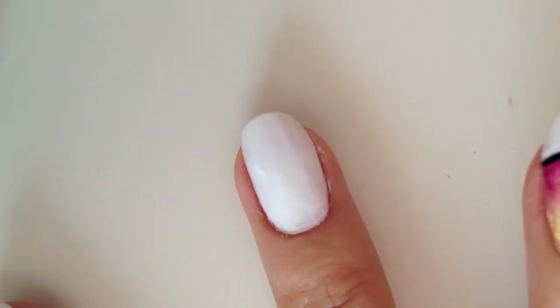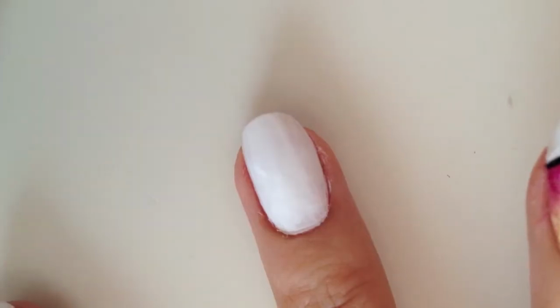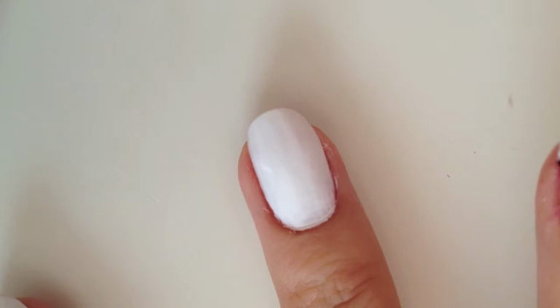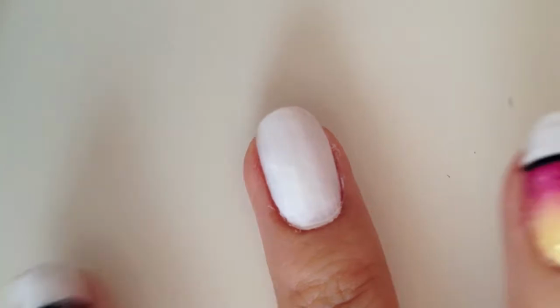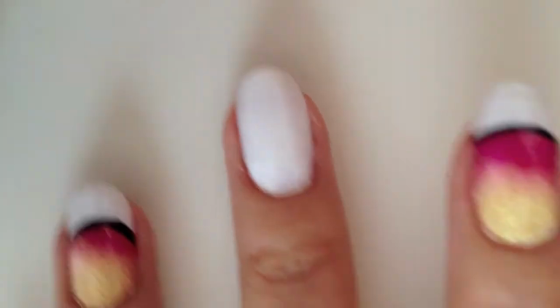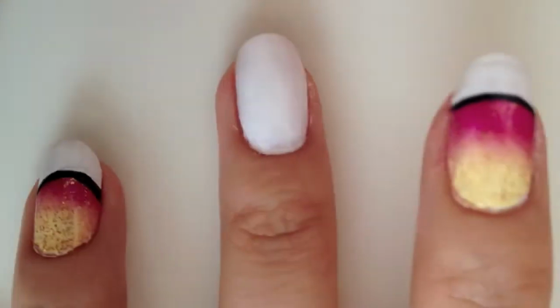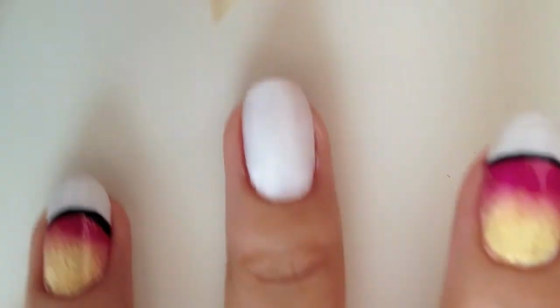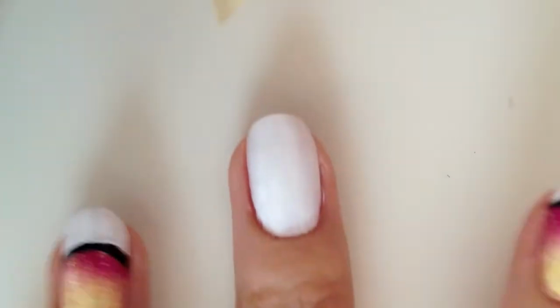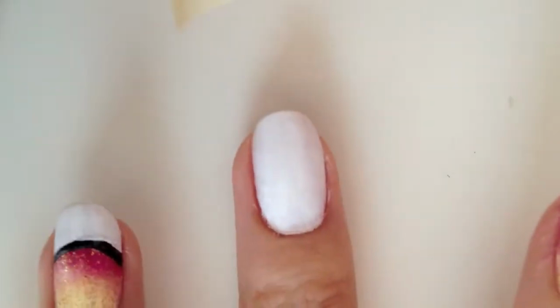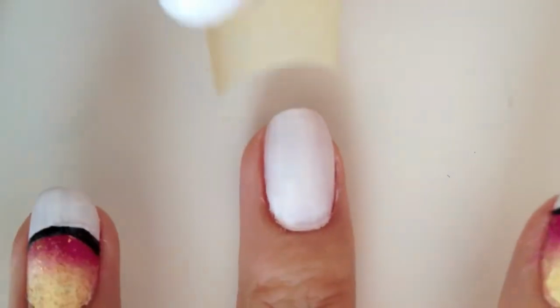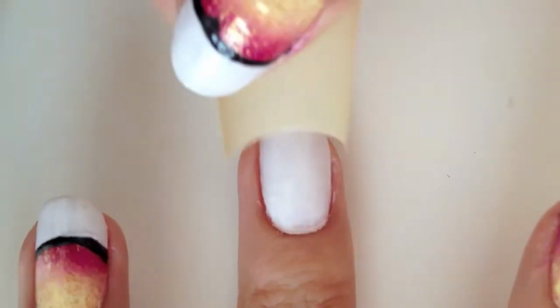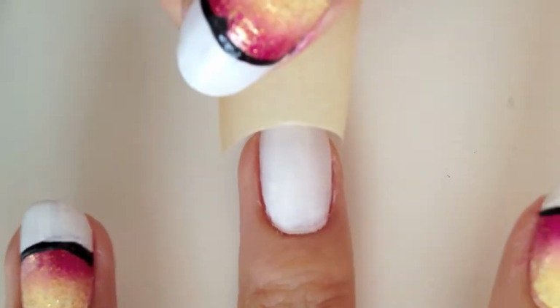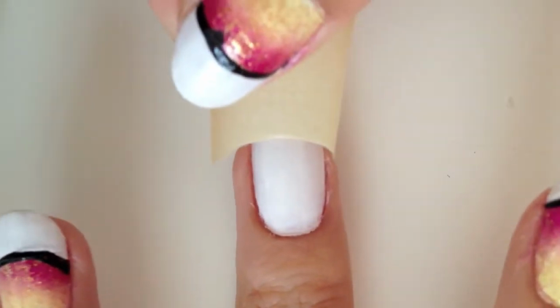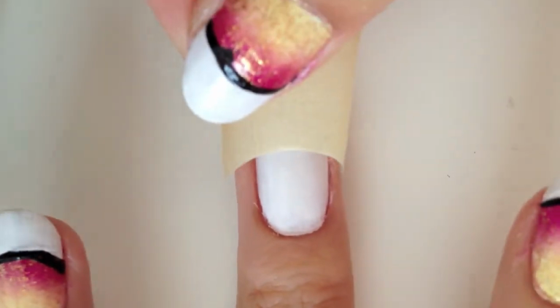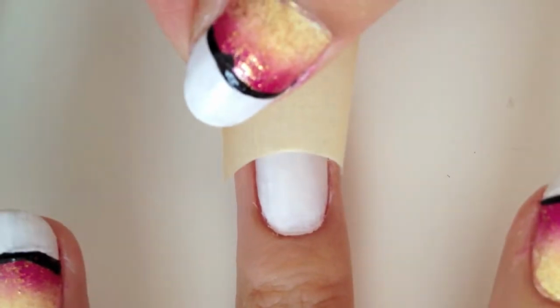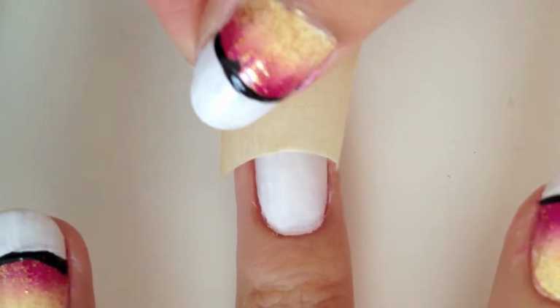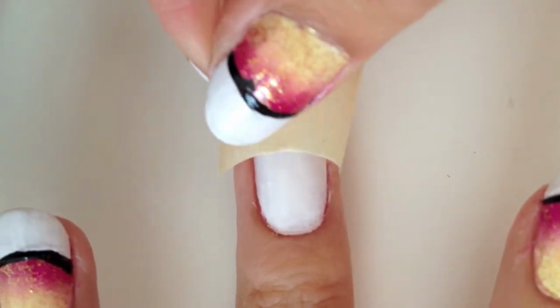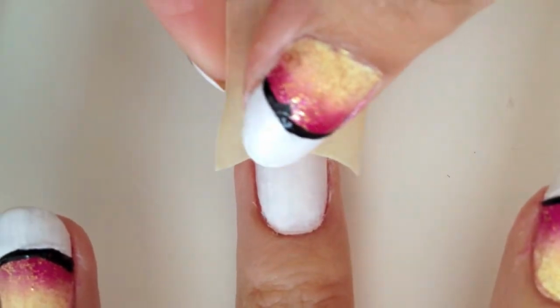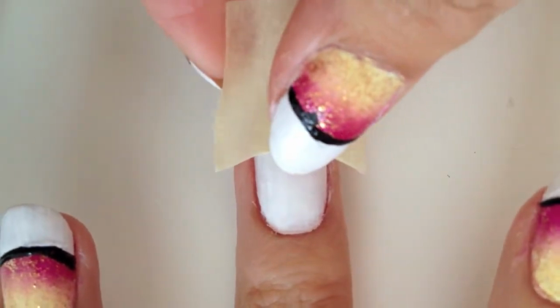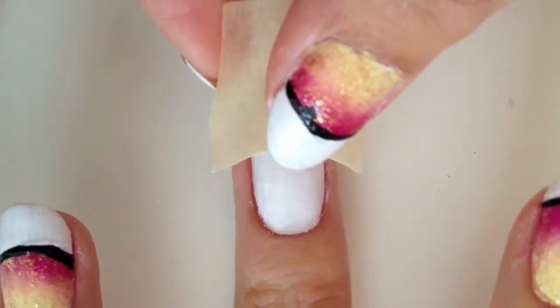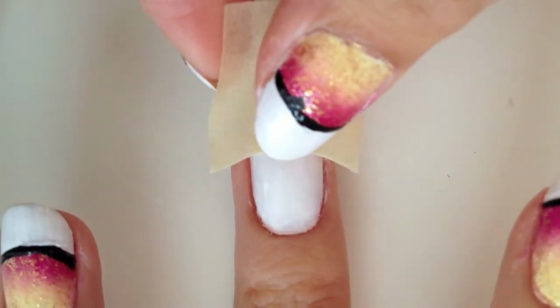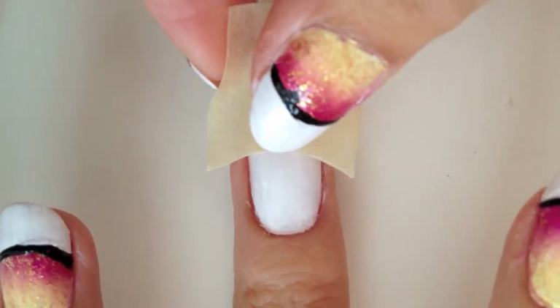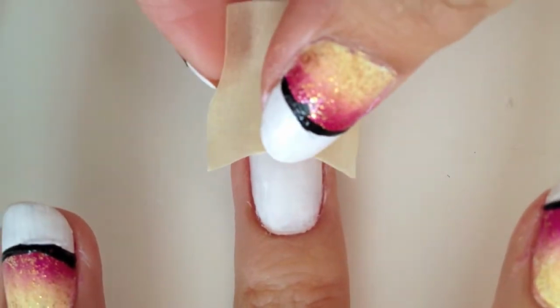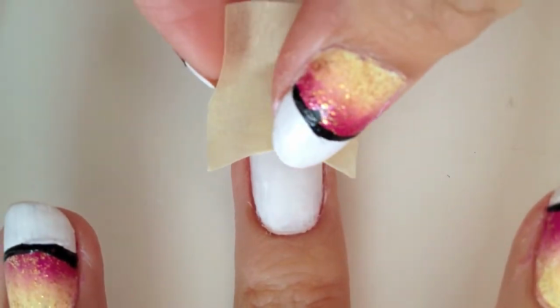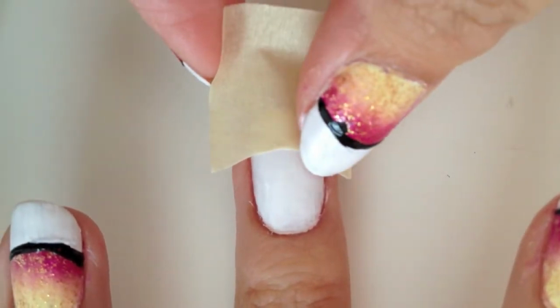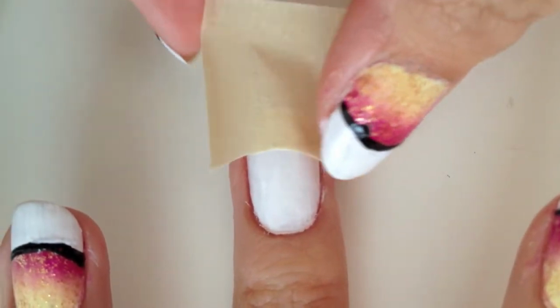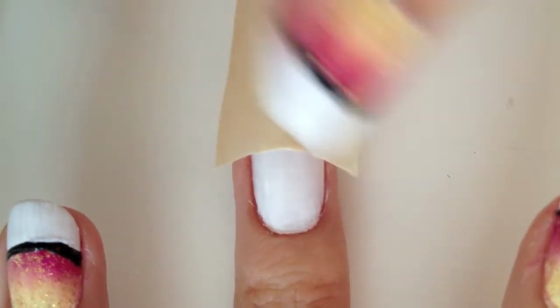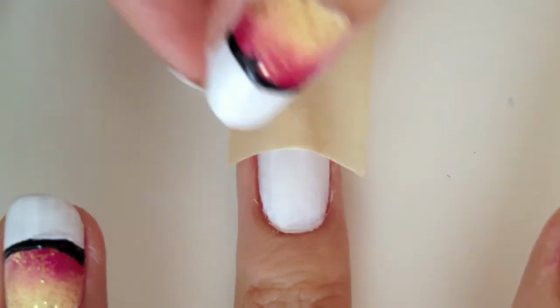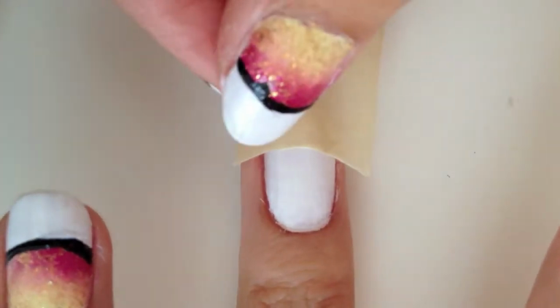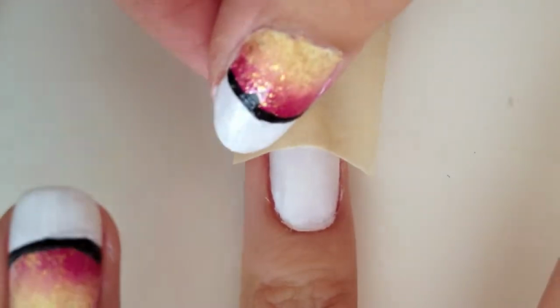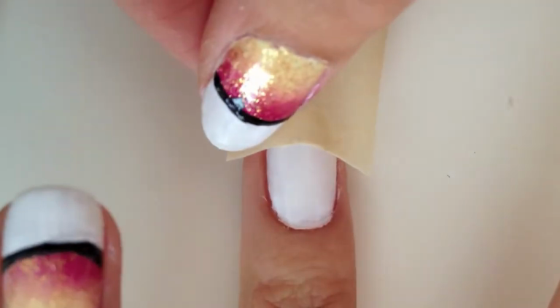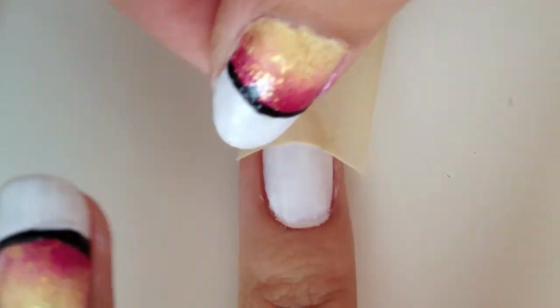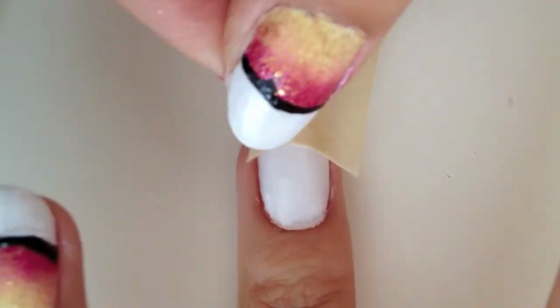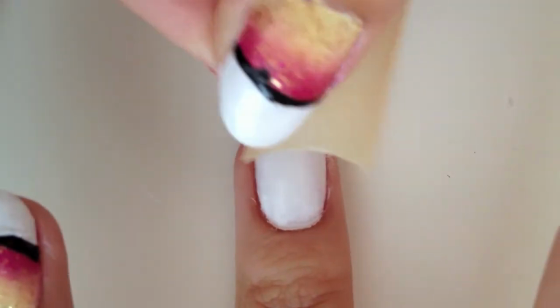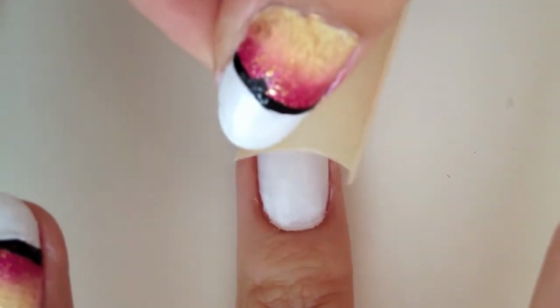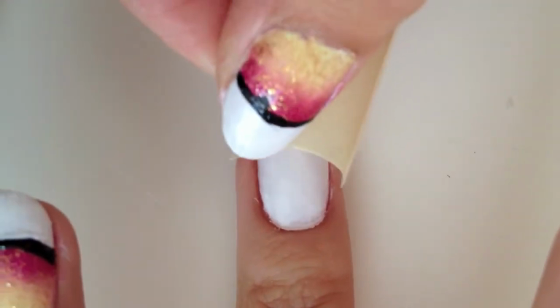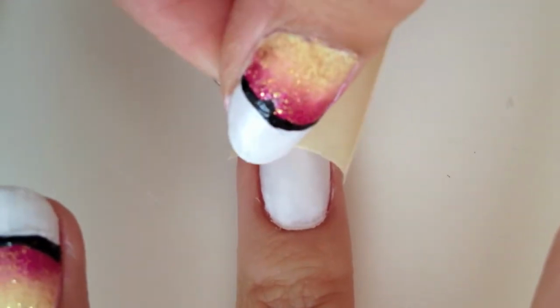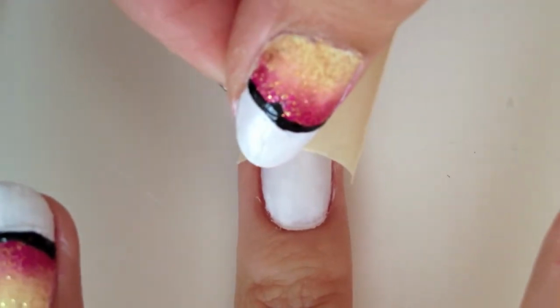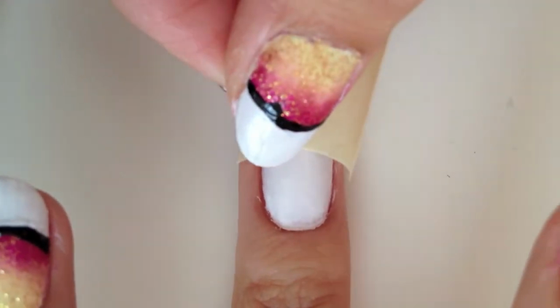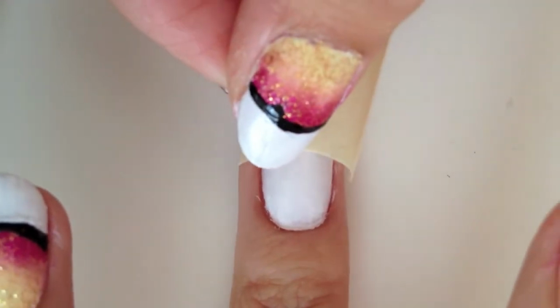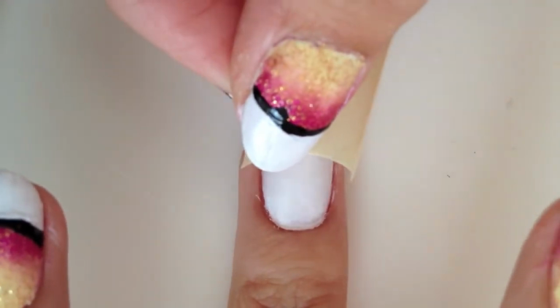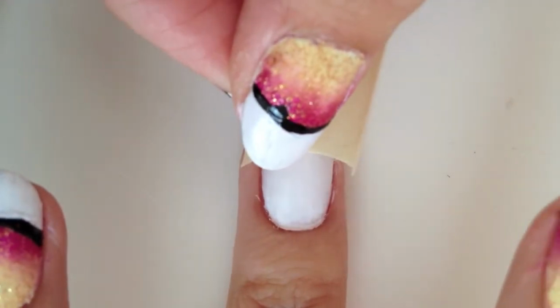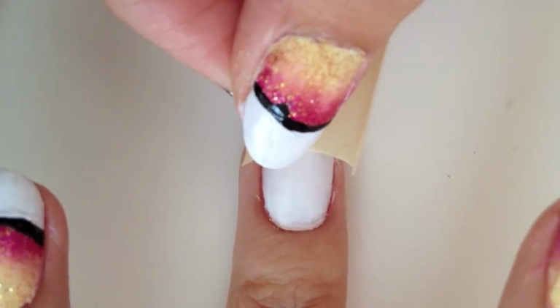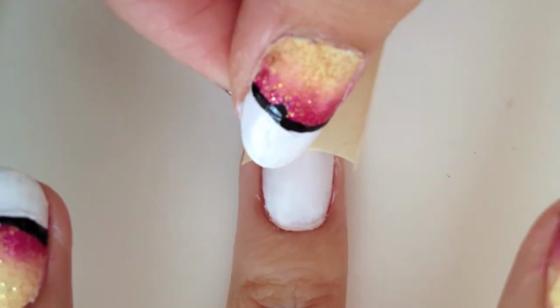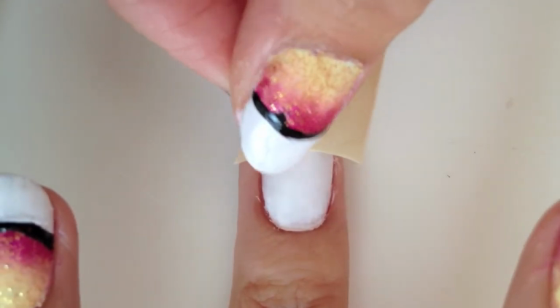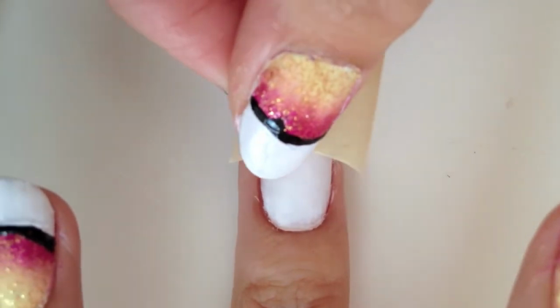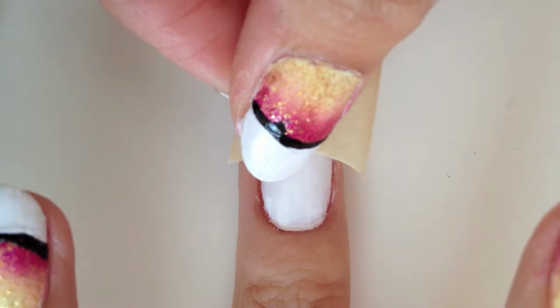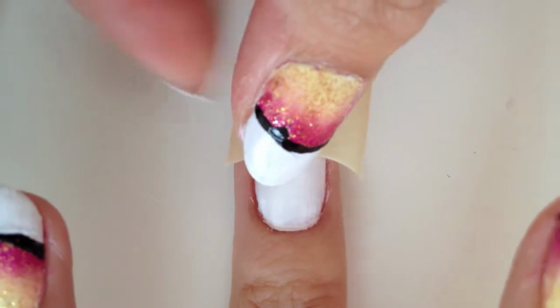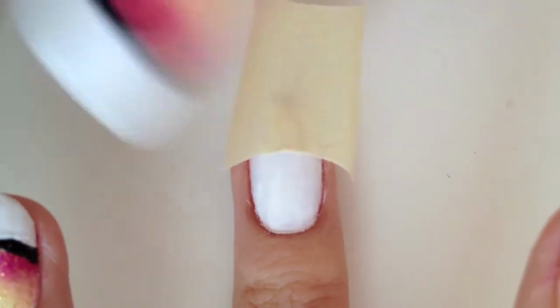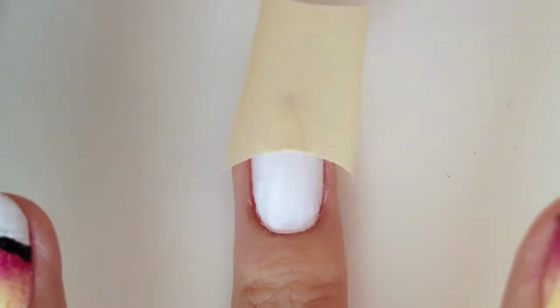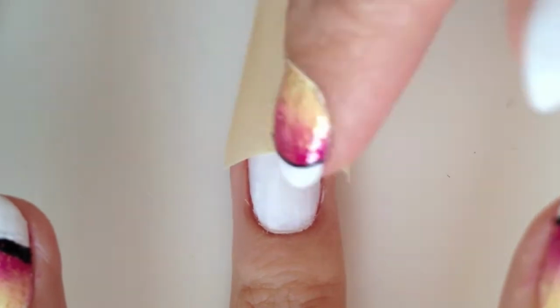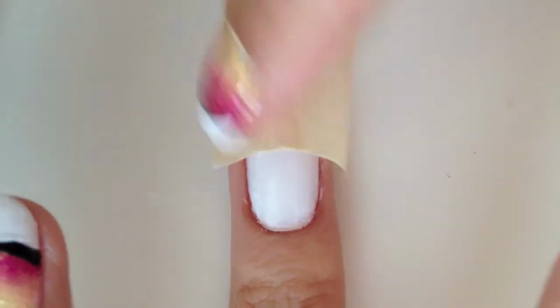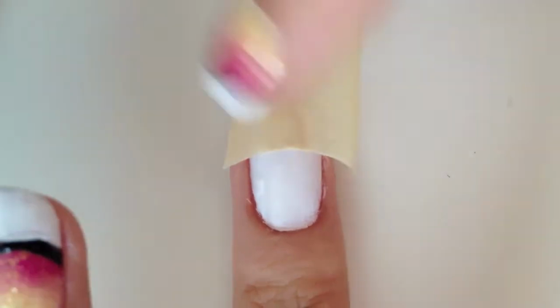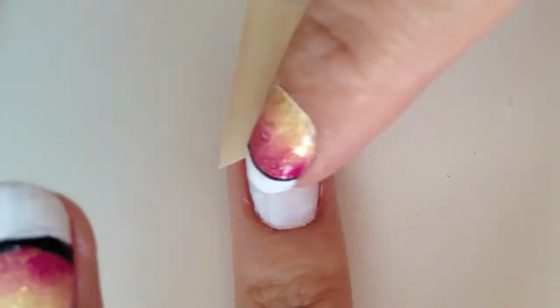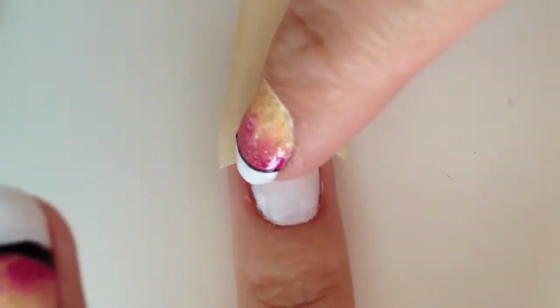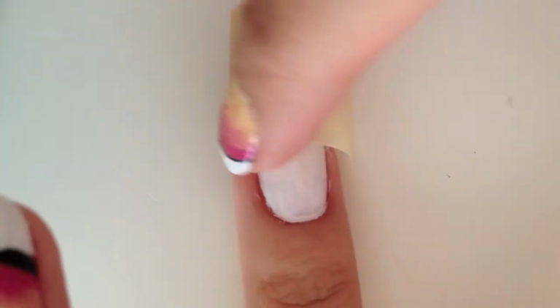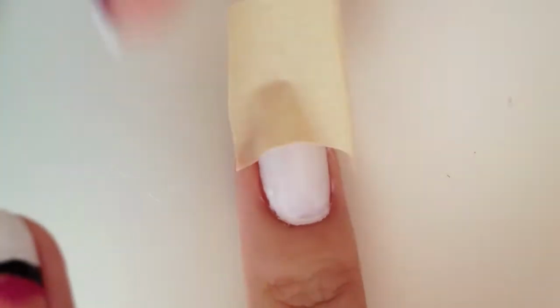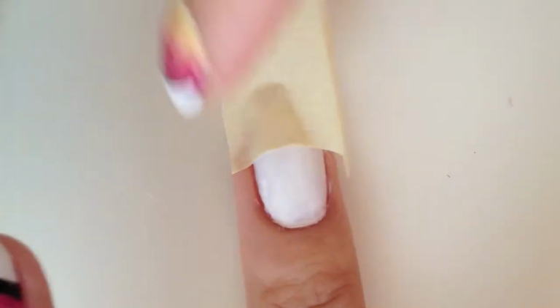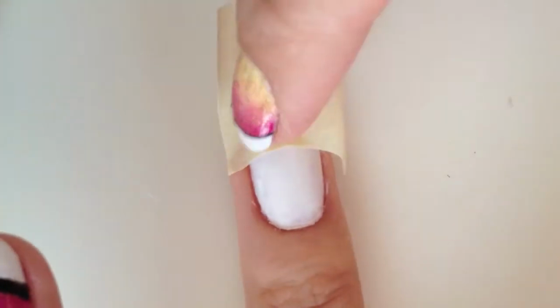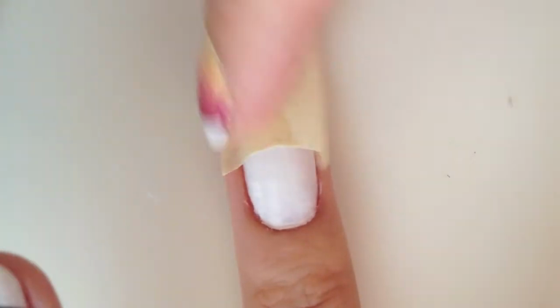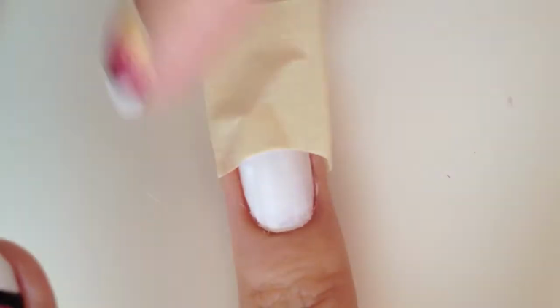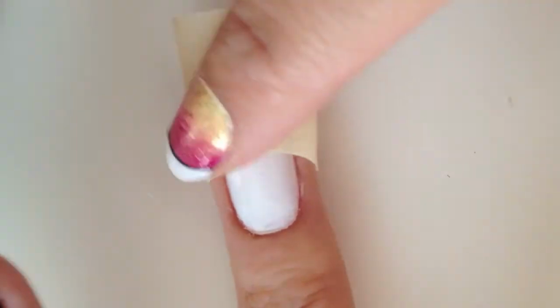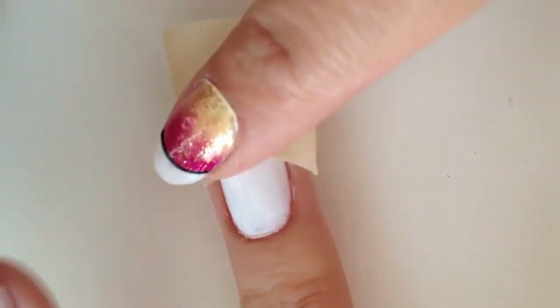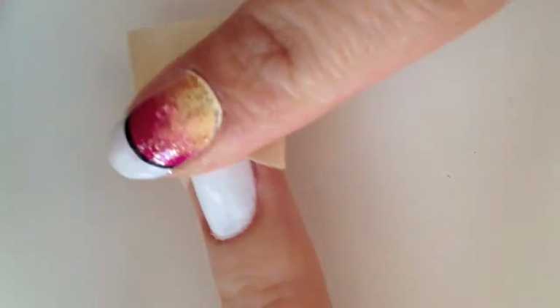Once your background white color is dry, take a masking tape and cut it into a curved French tip piece and apply it to the tip of the nail.